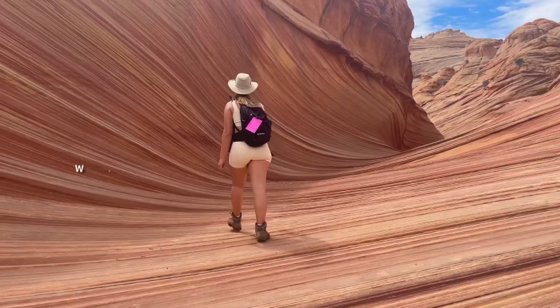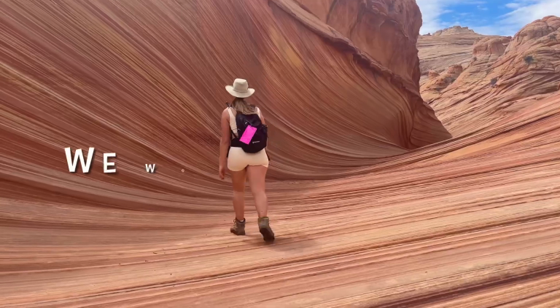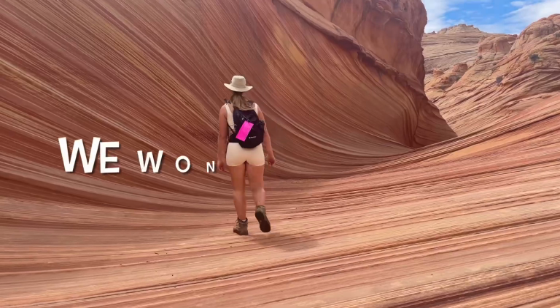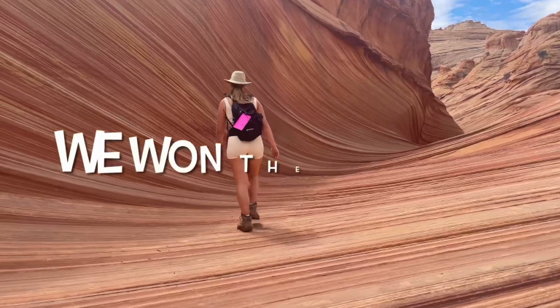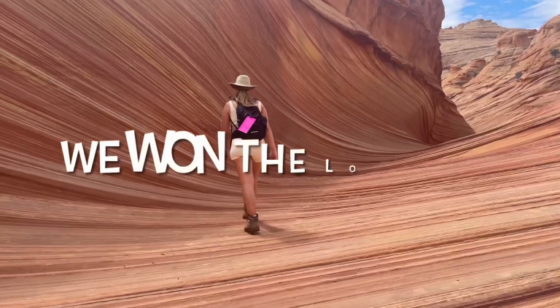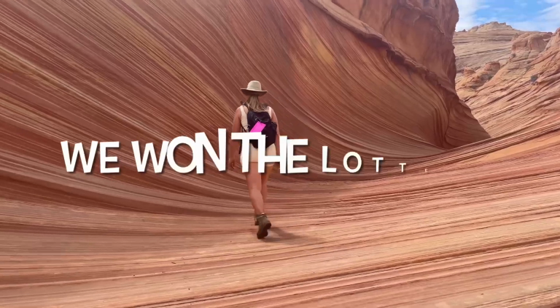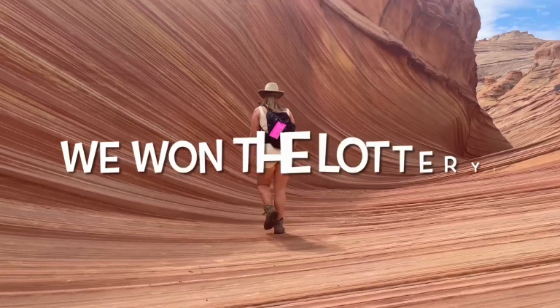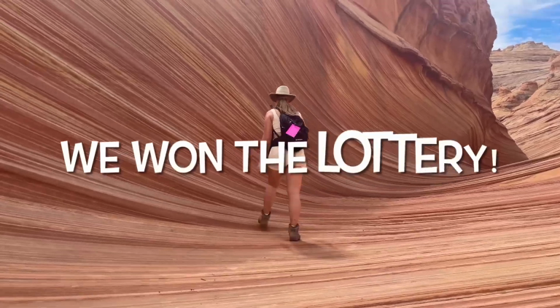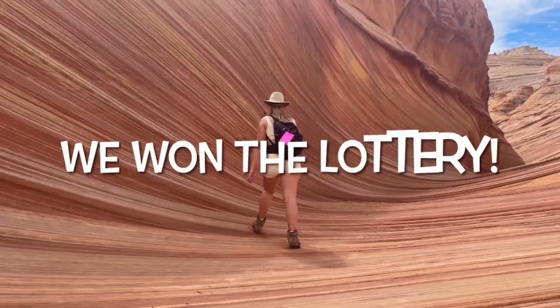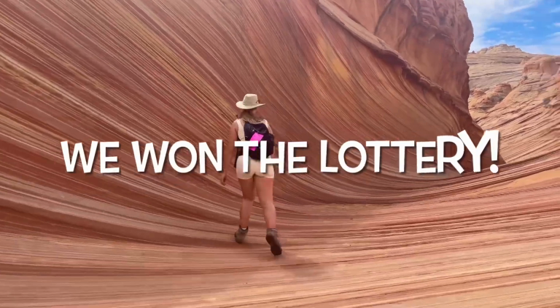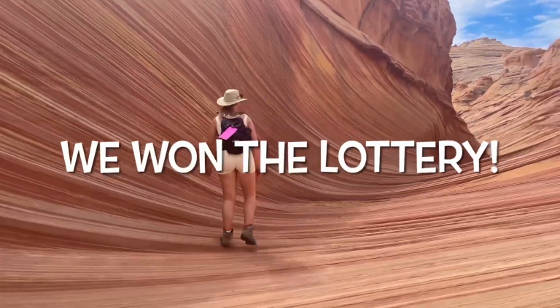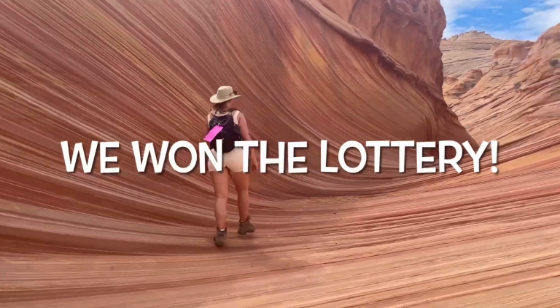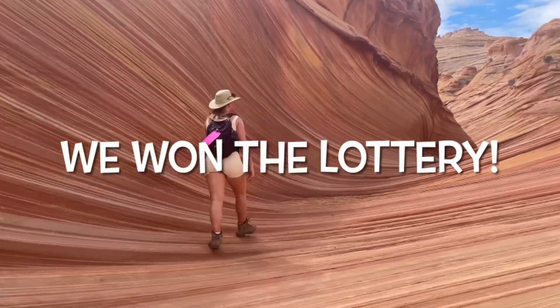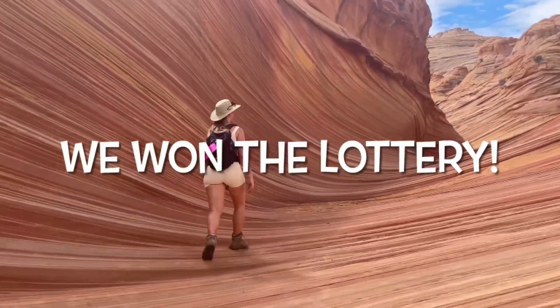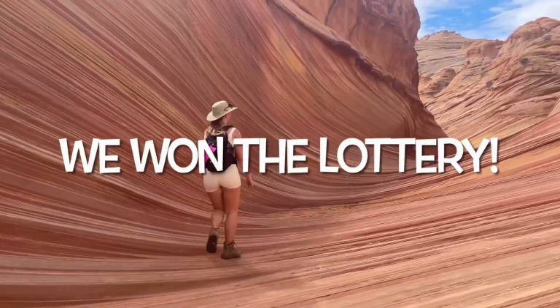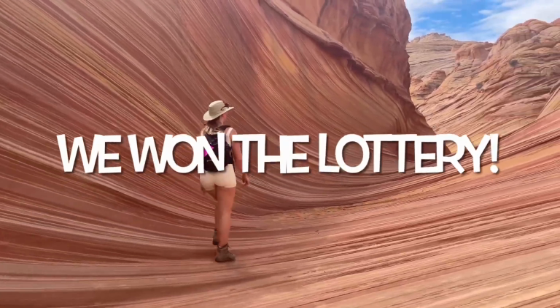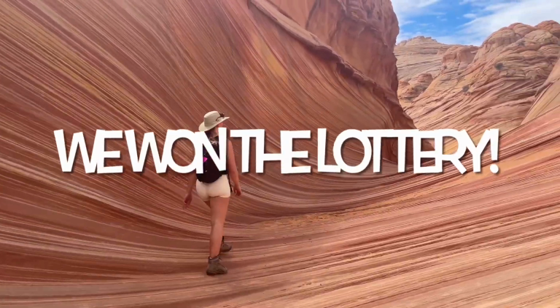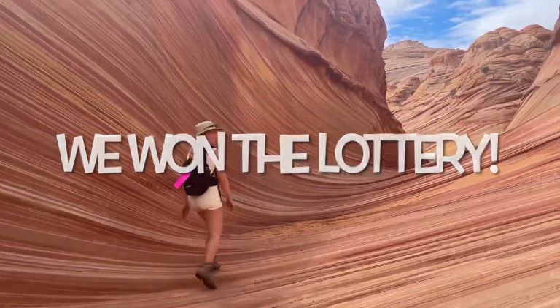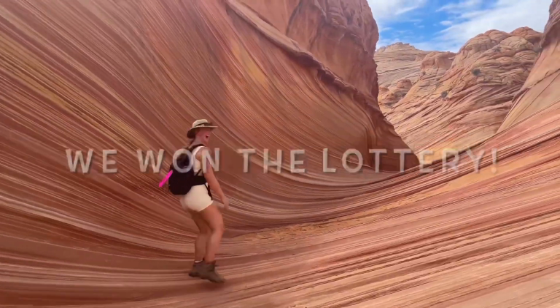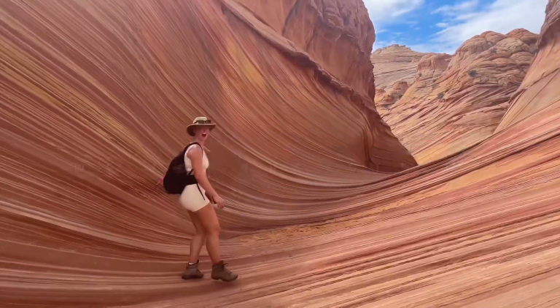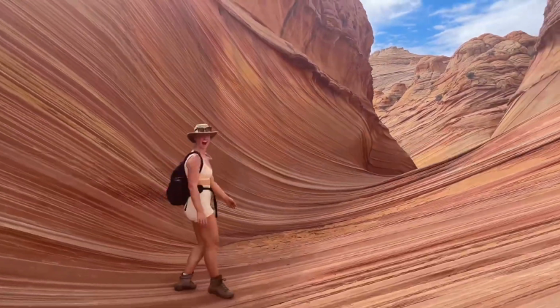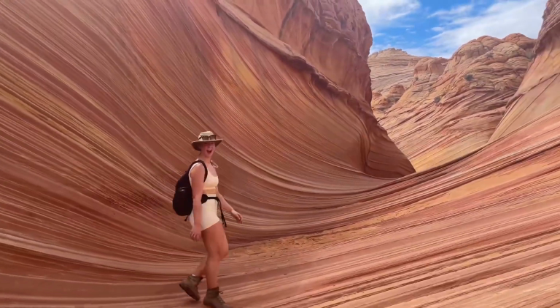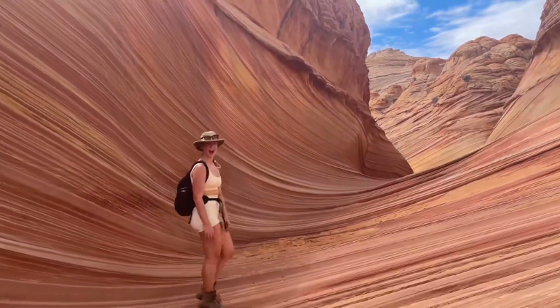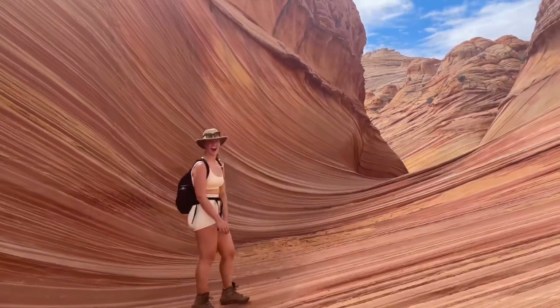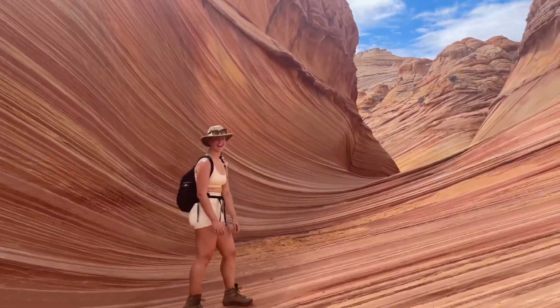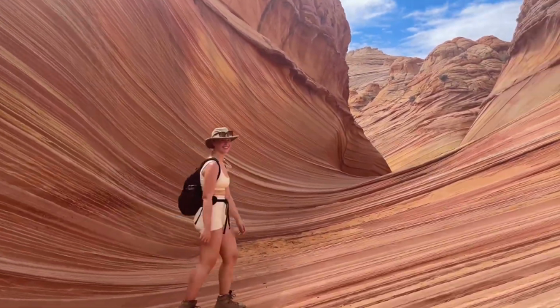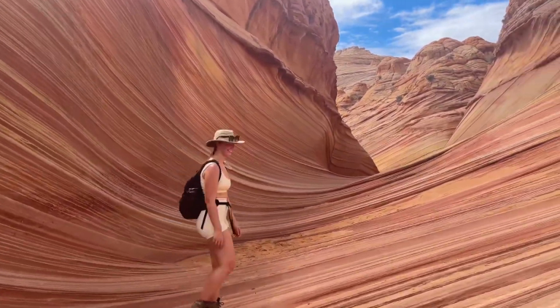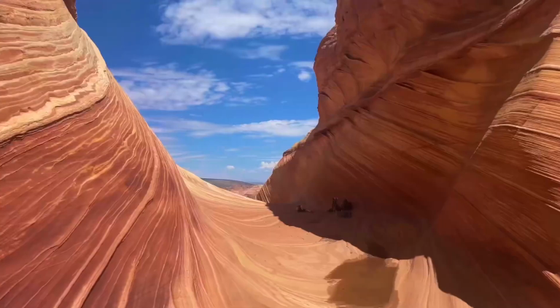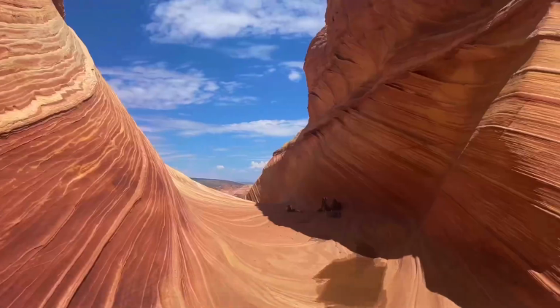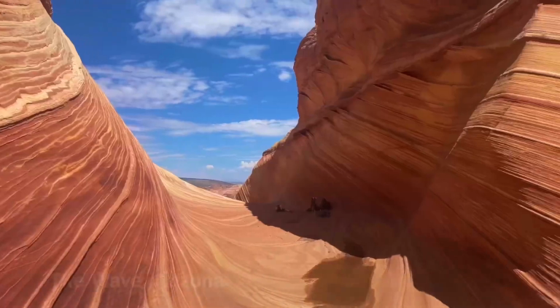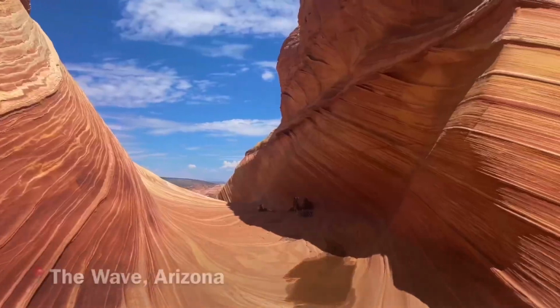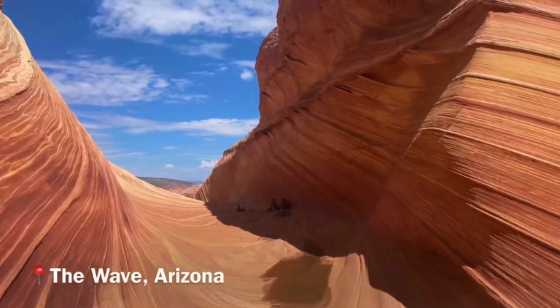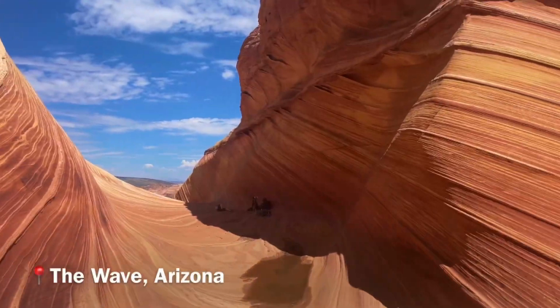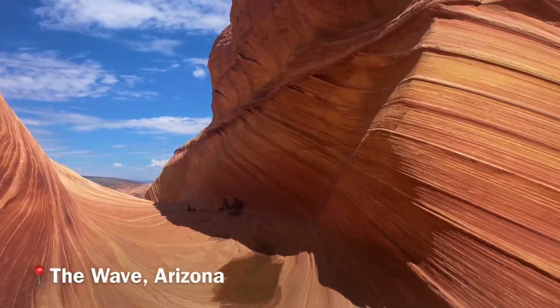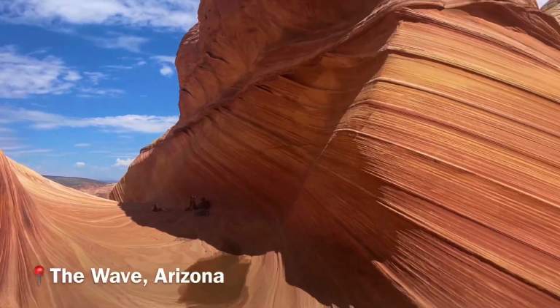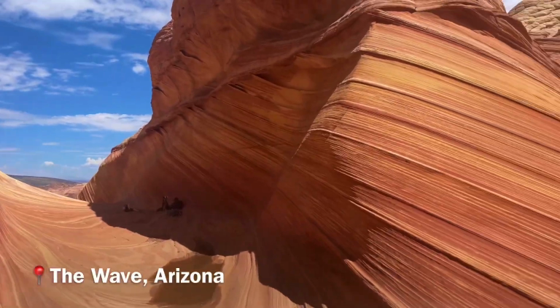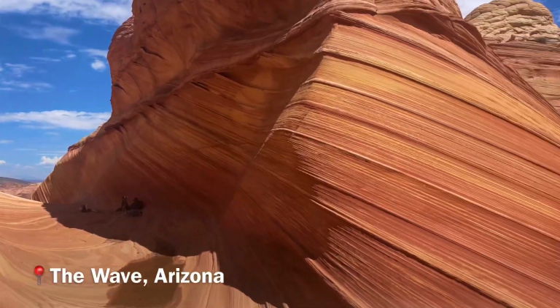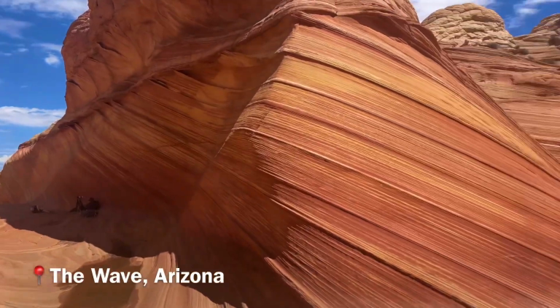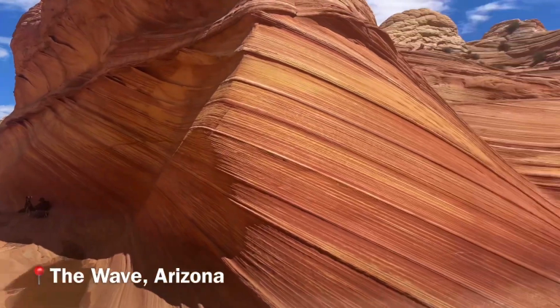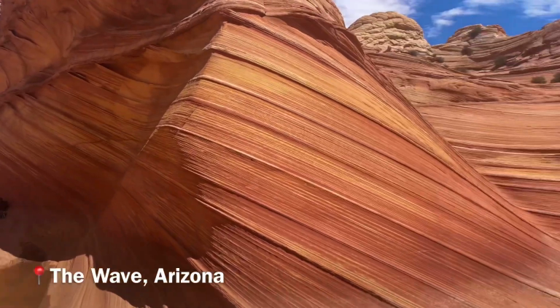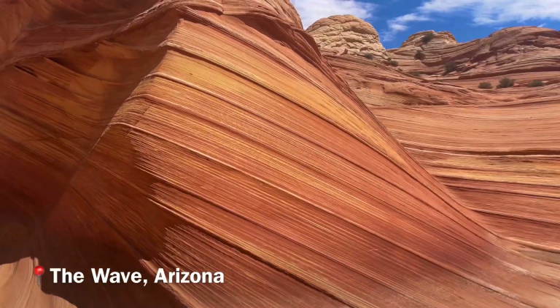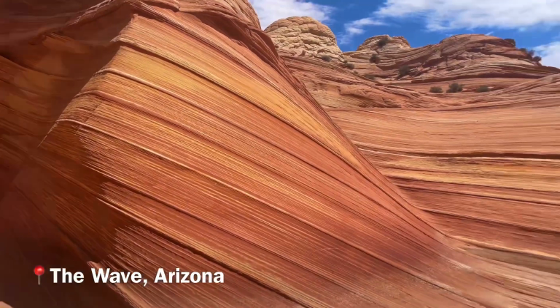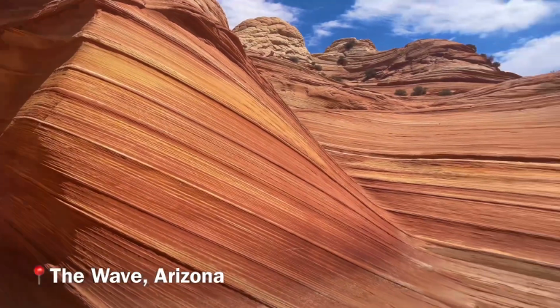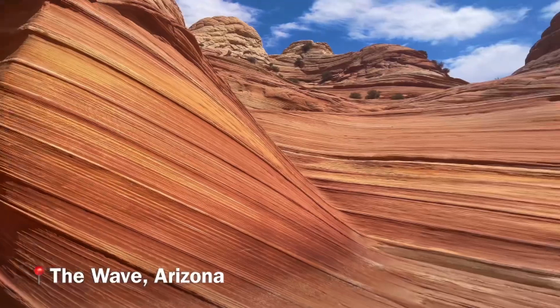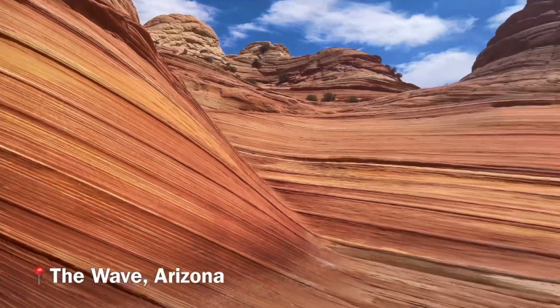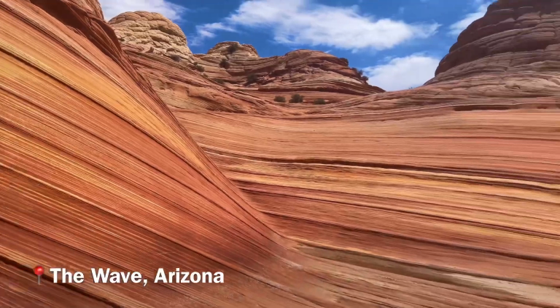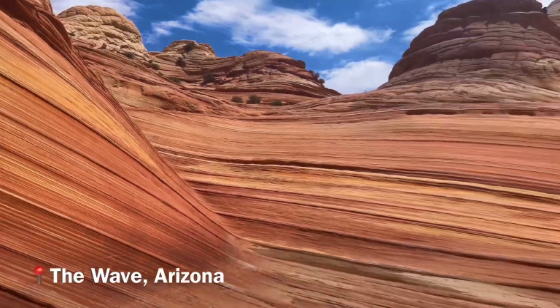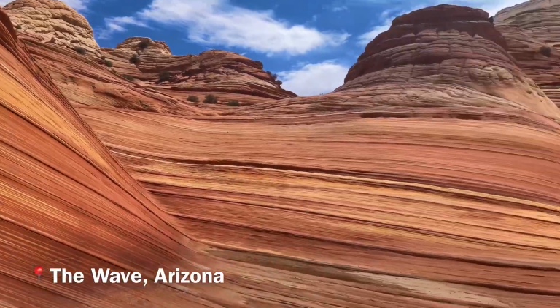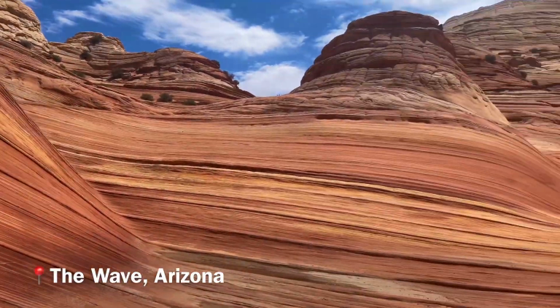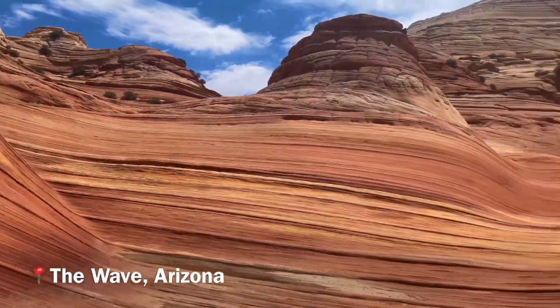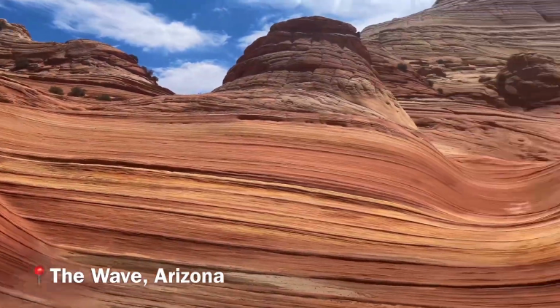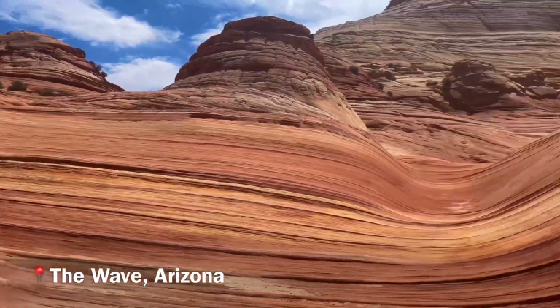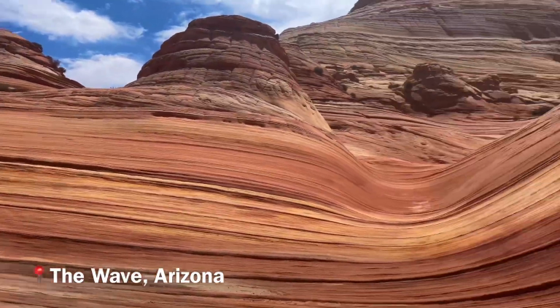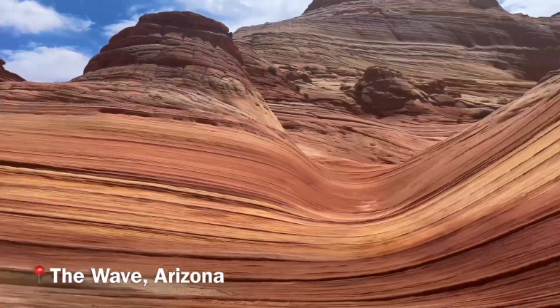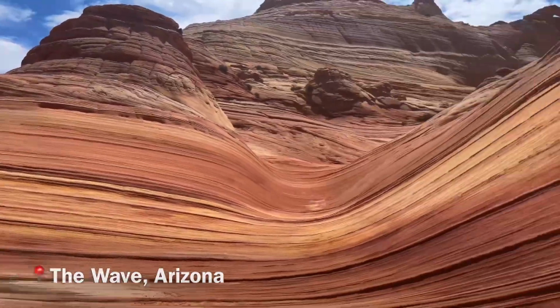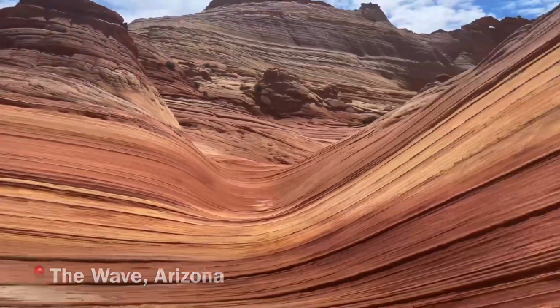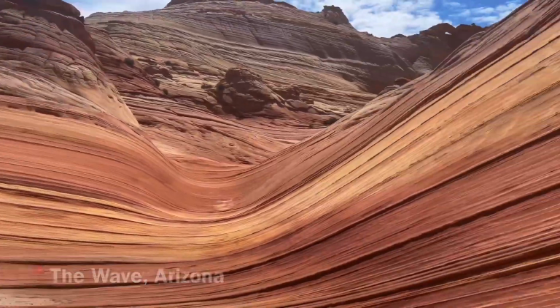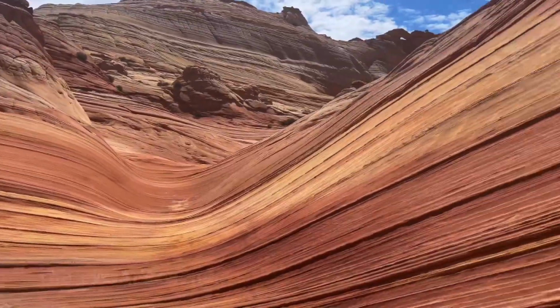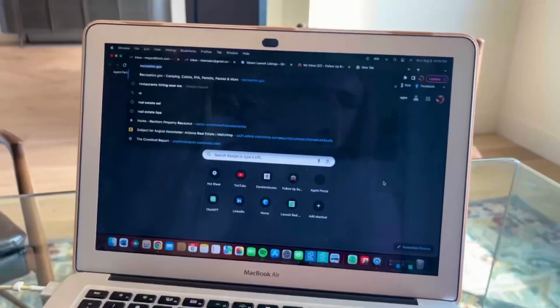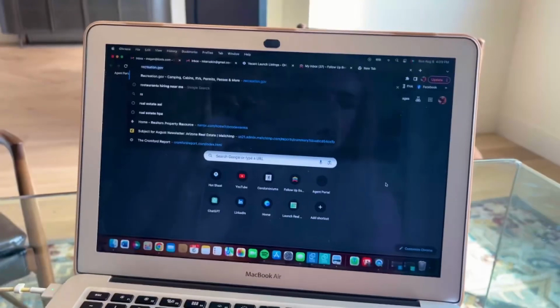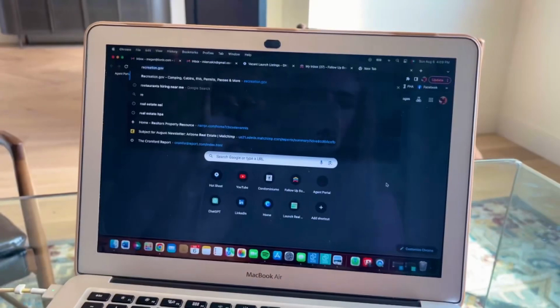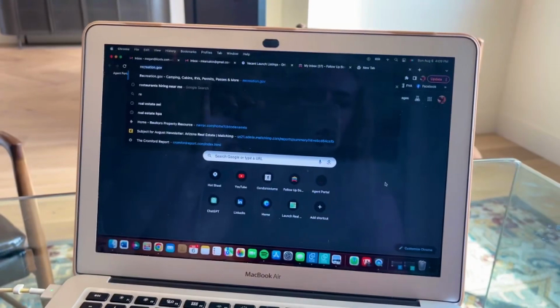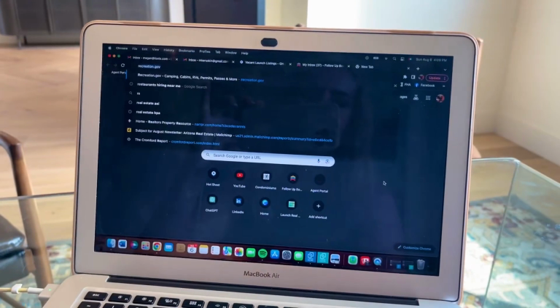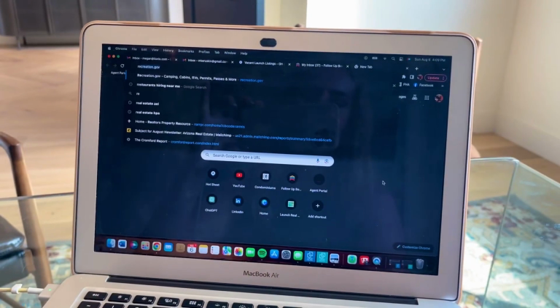Hey guys, we won the lottery. It's Megan, your favorite Arizona realtor, and I'm going to show you how to win the Wave Hike lottery too.